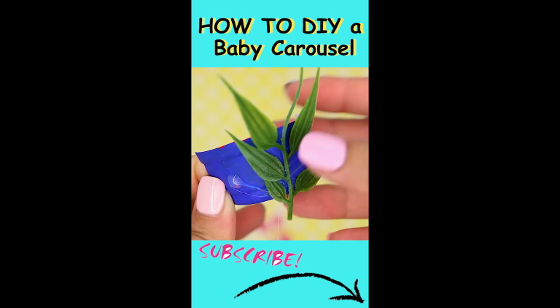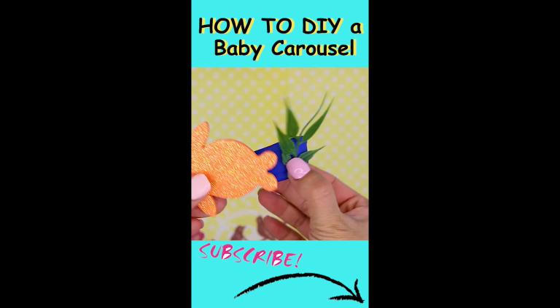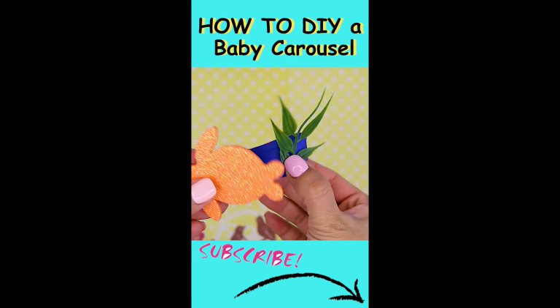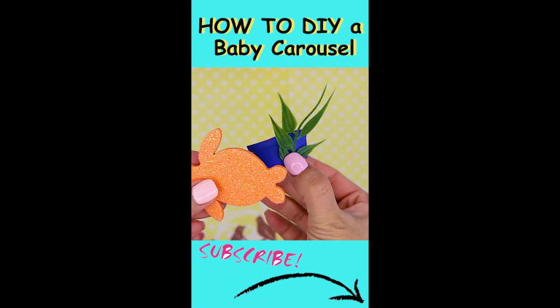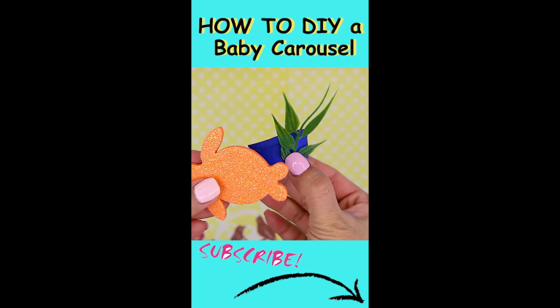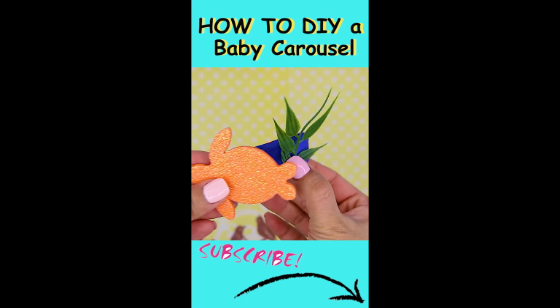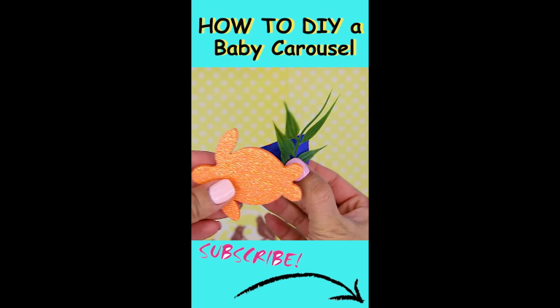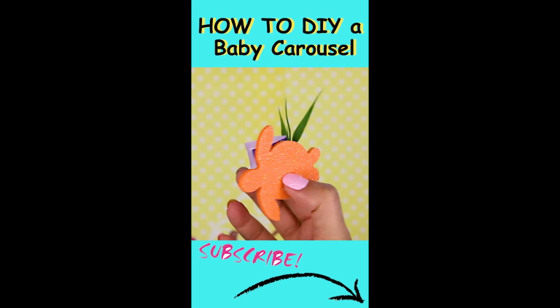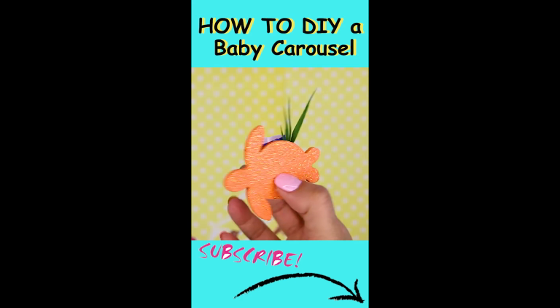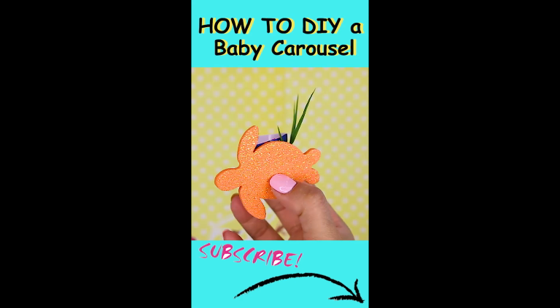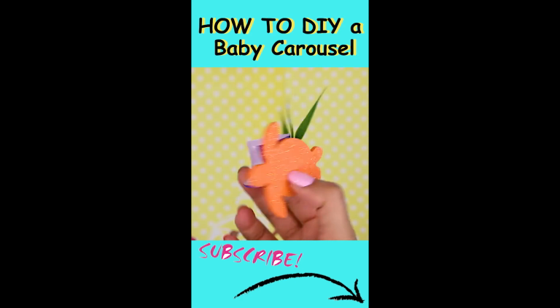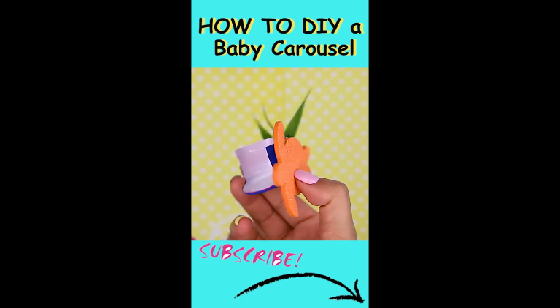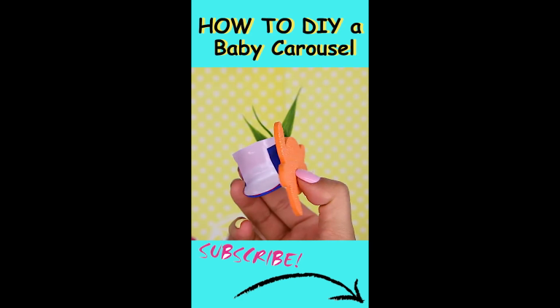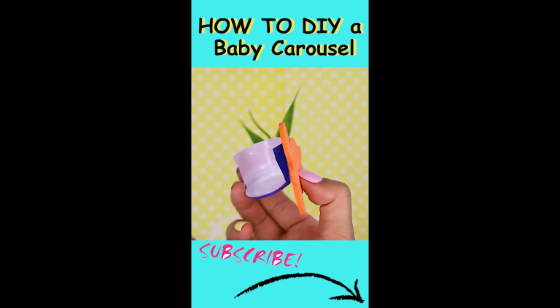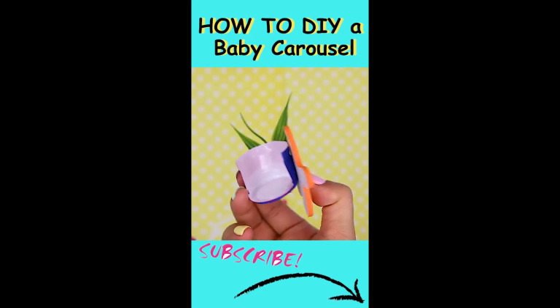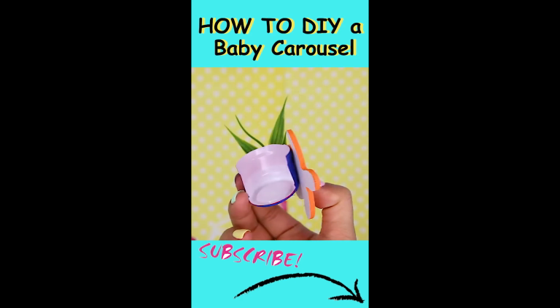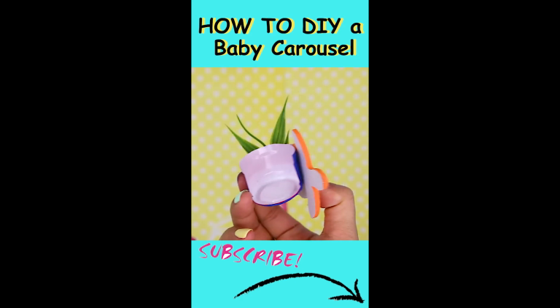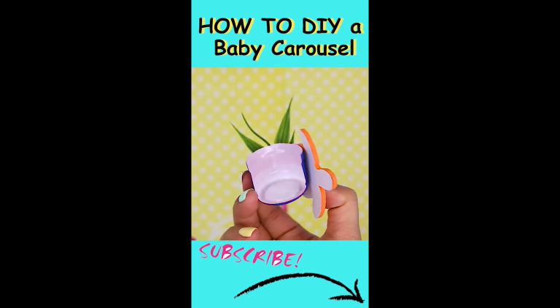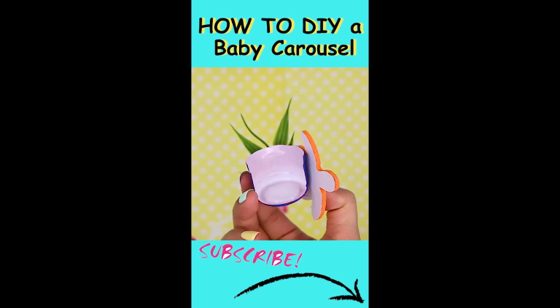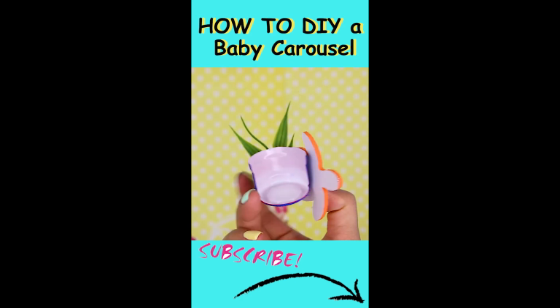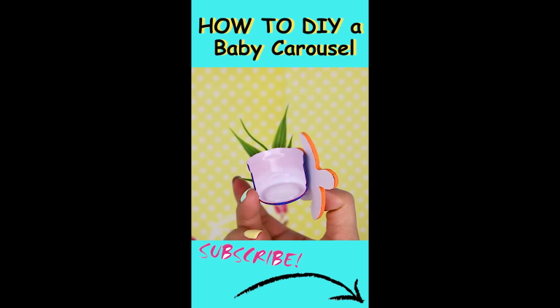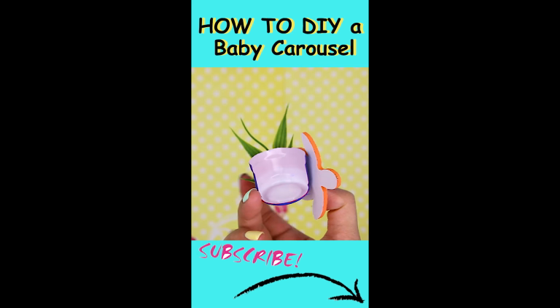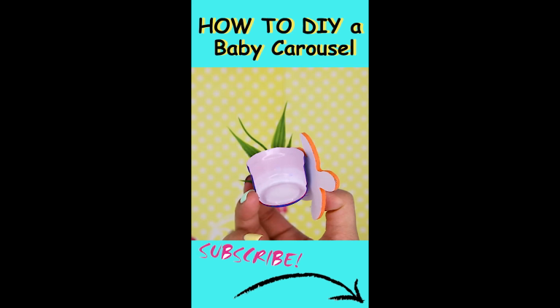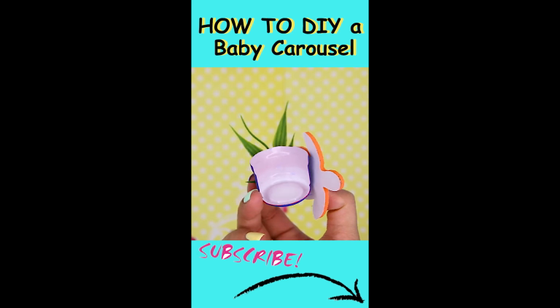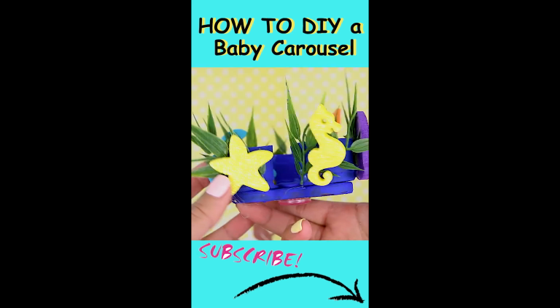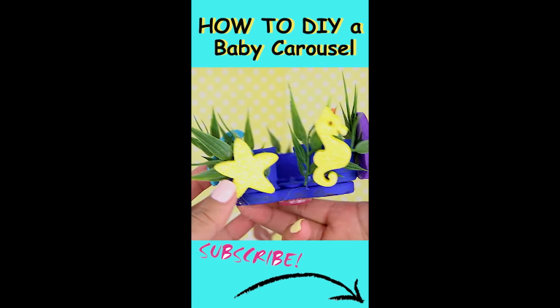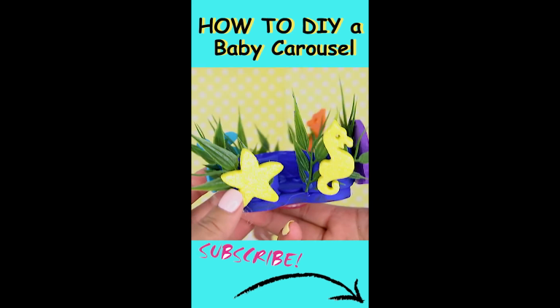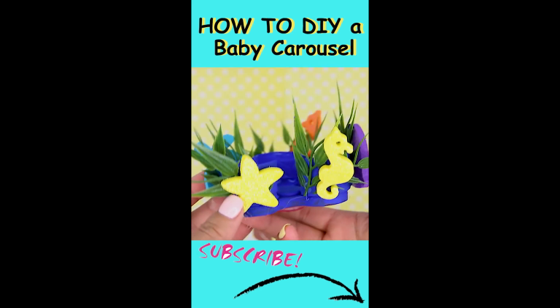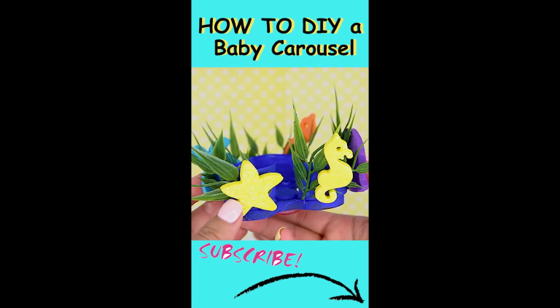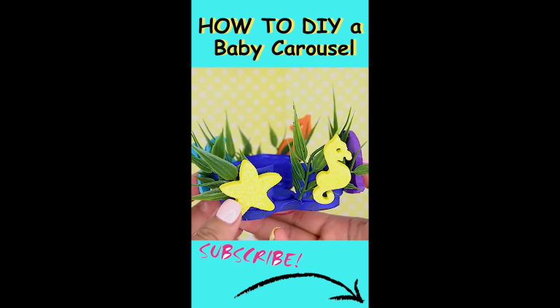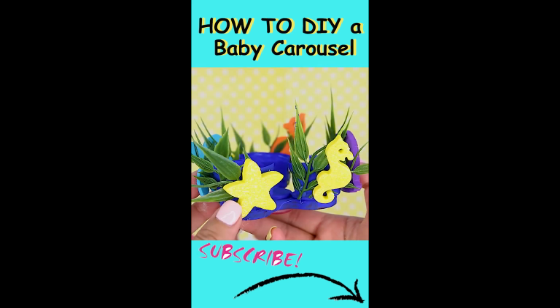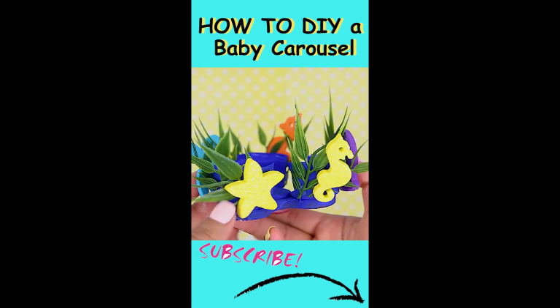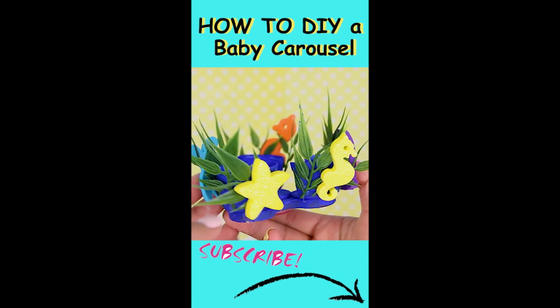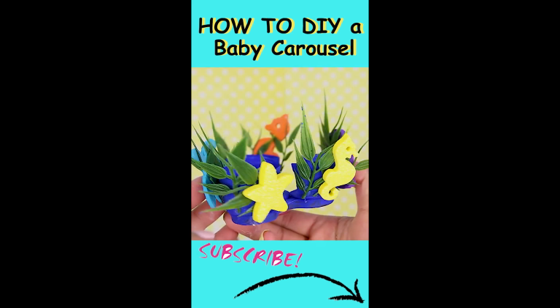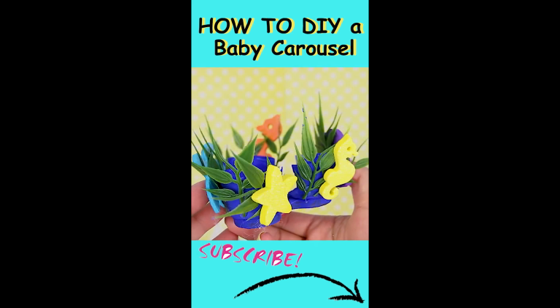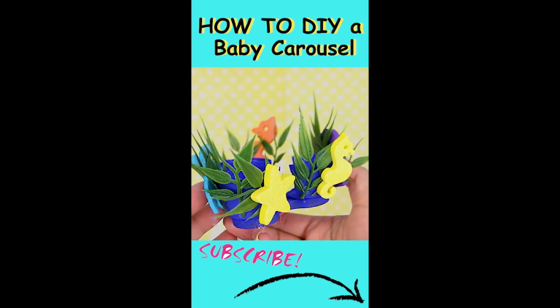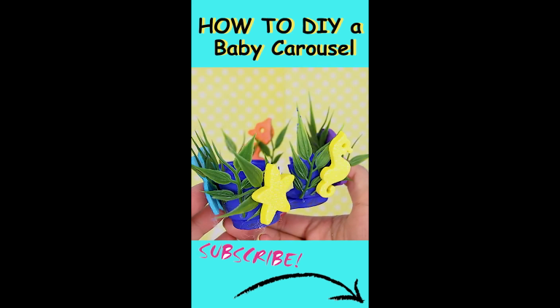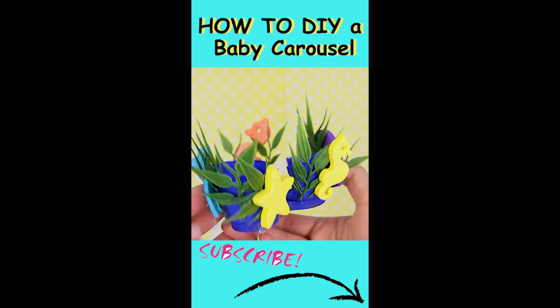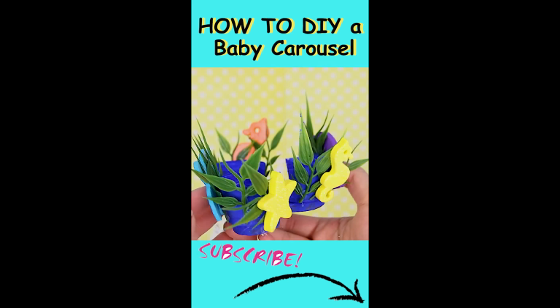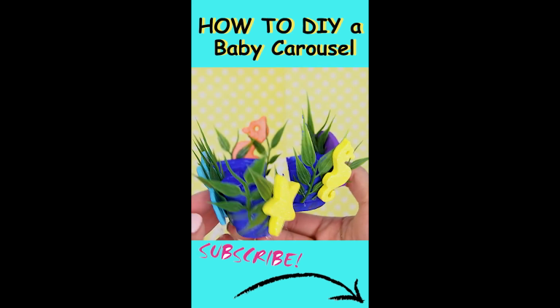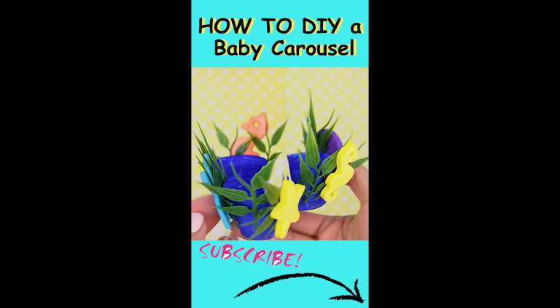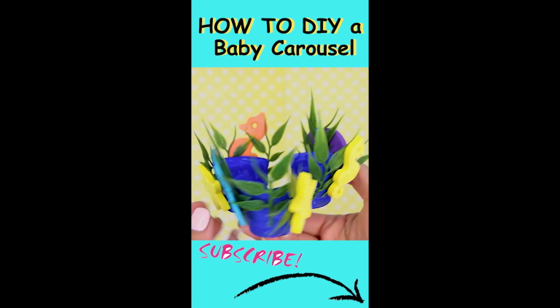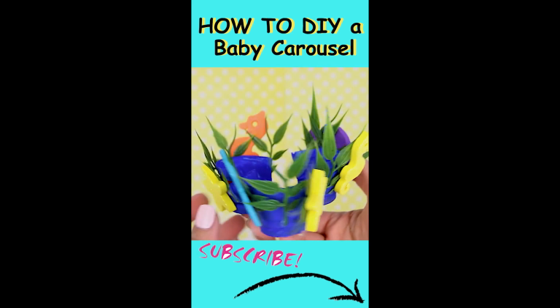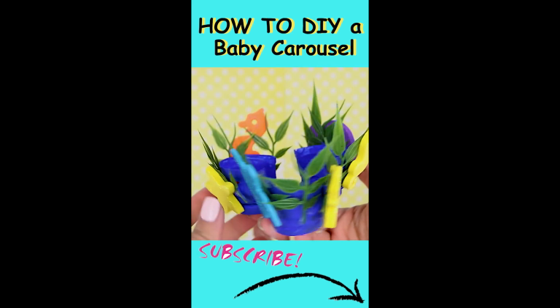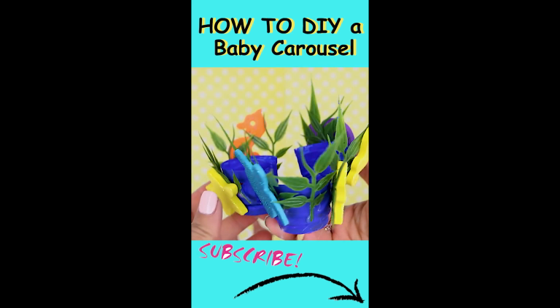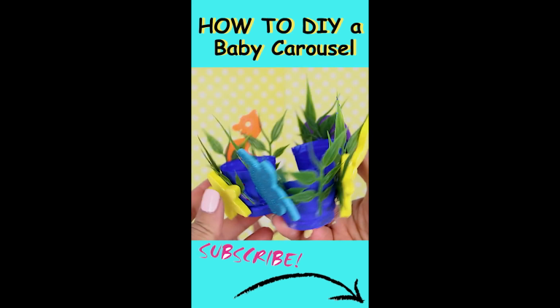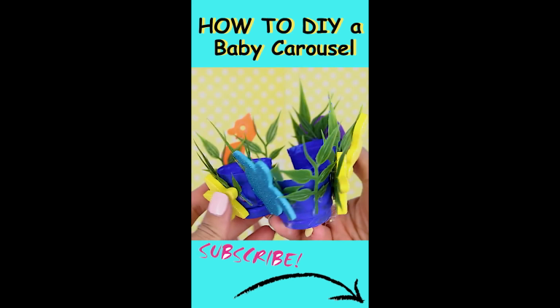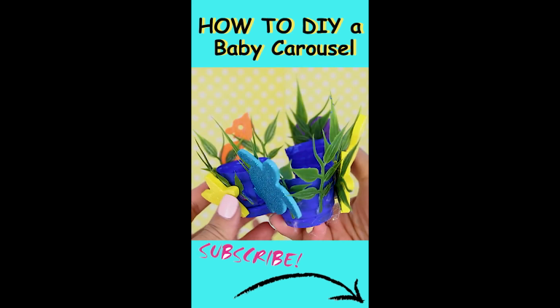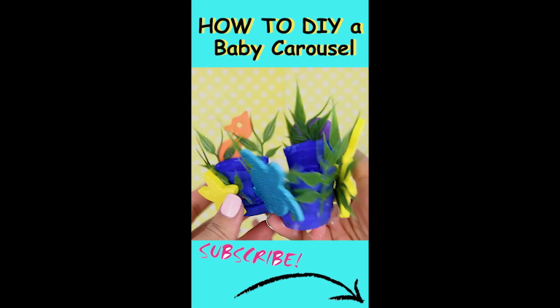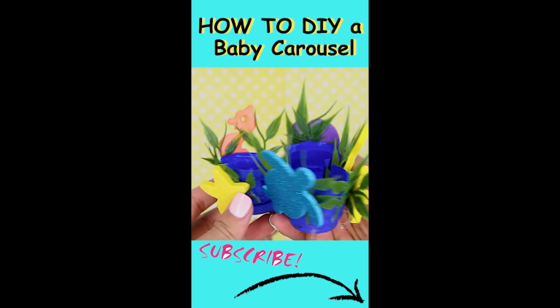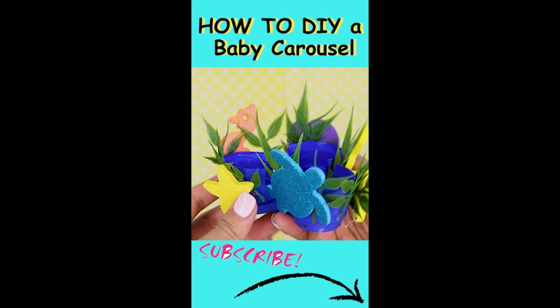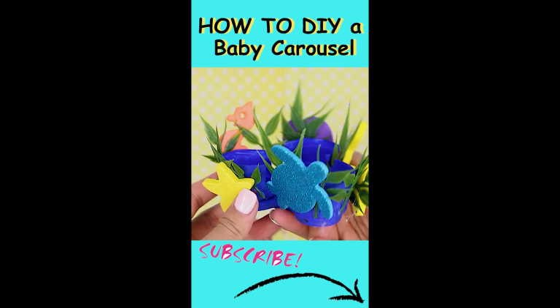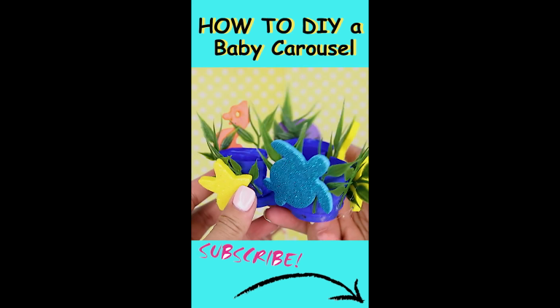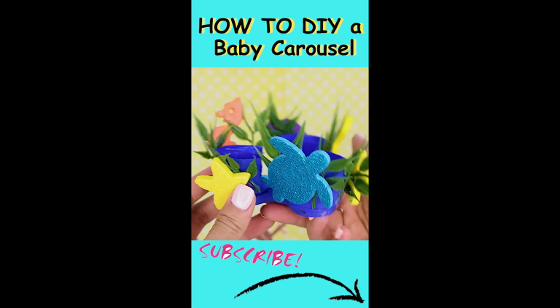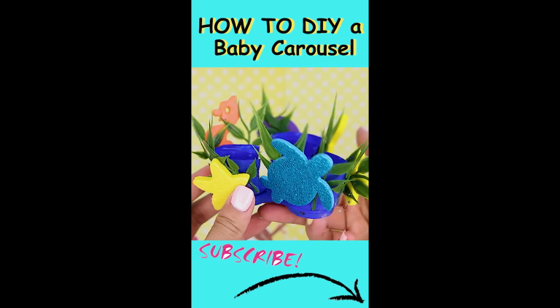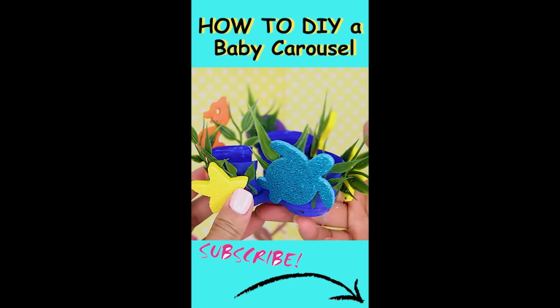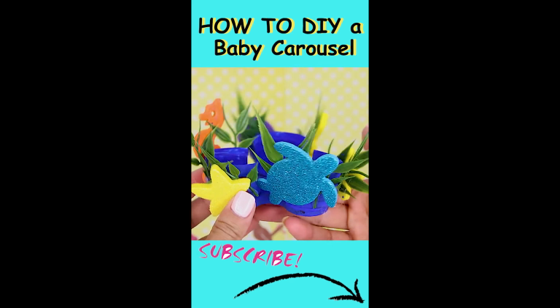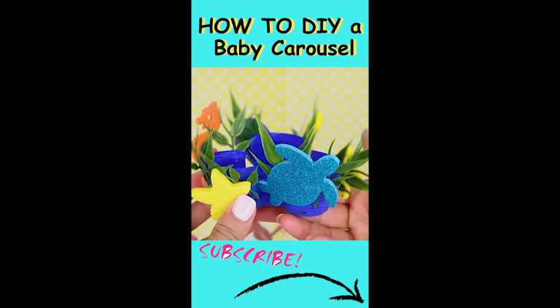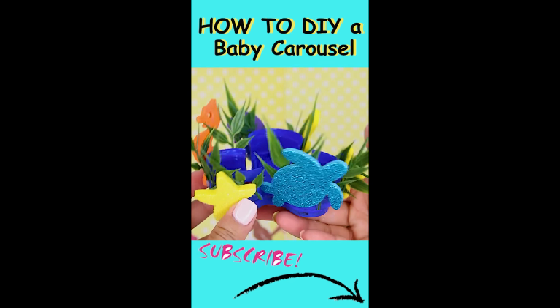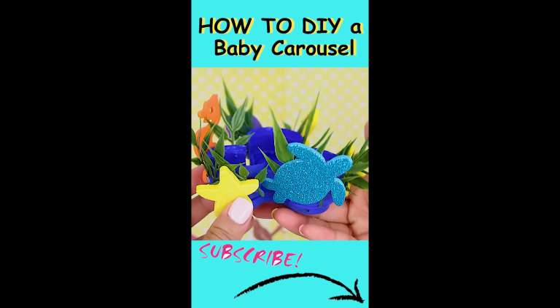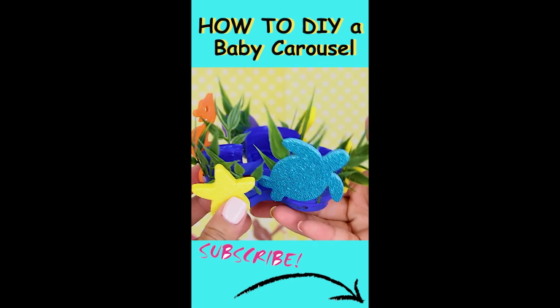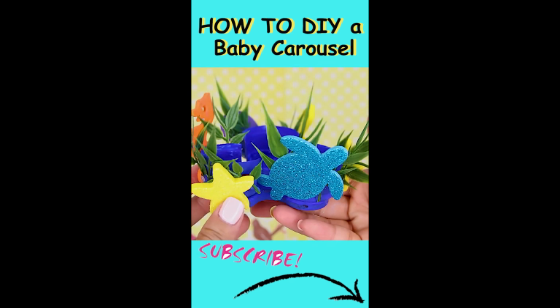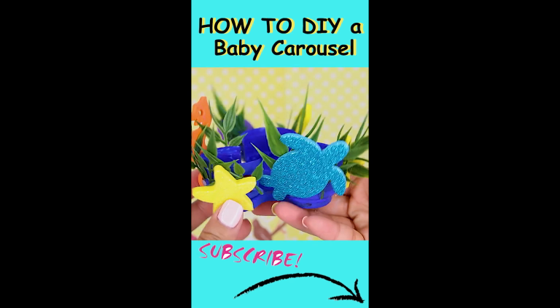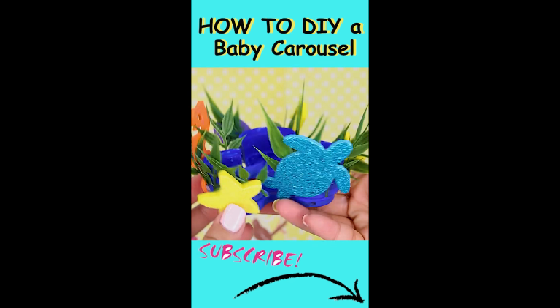Do this for all three seats. Now glue gun the three seats onto your widget spinner to make it turn into a carousel.